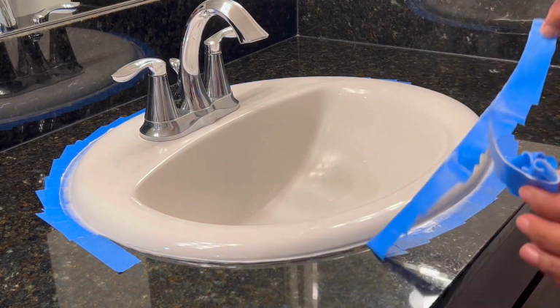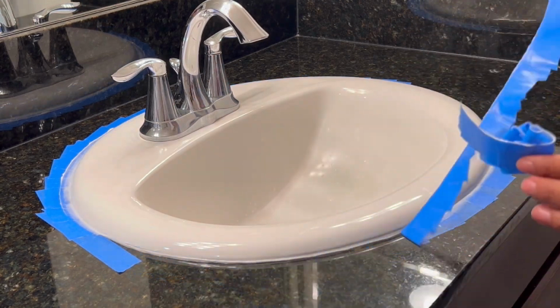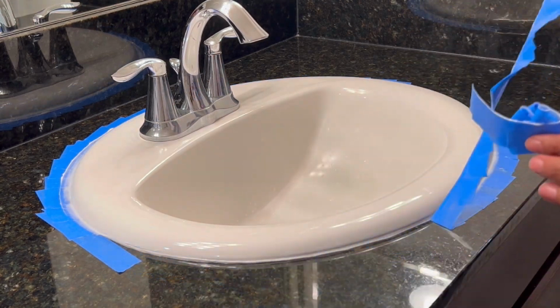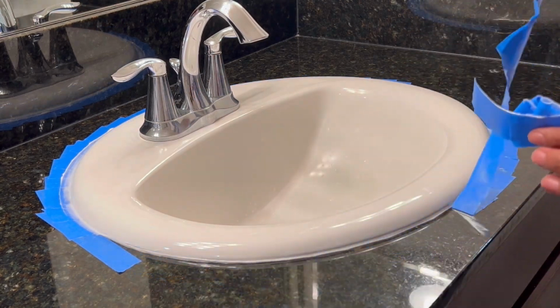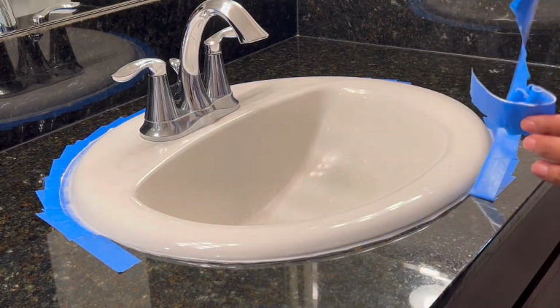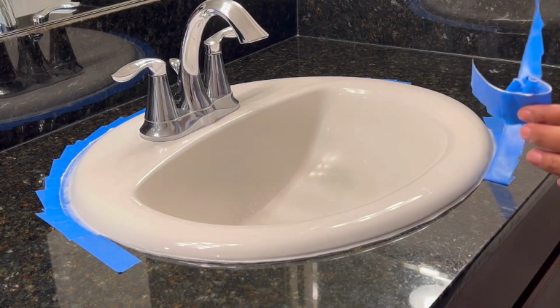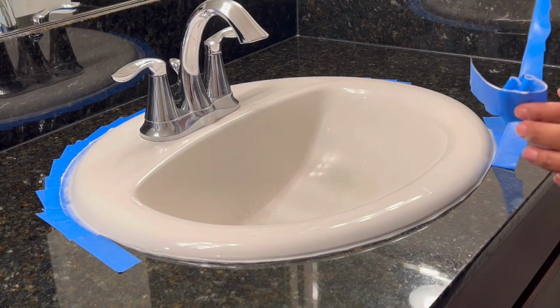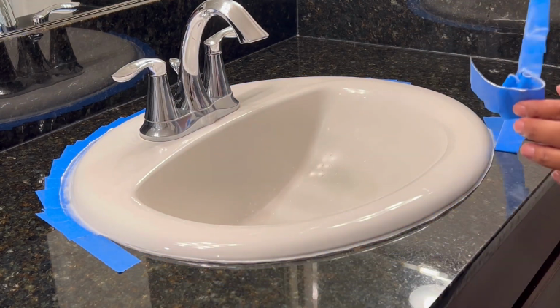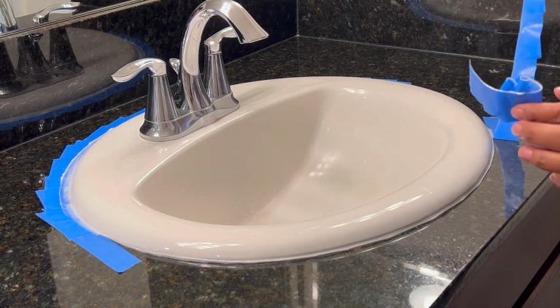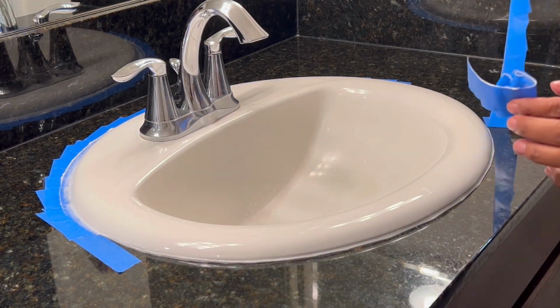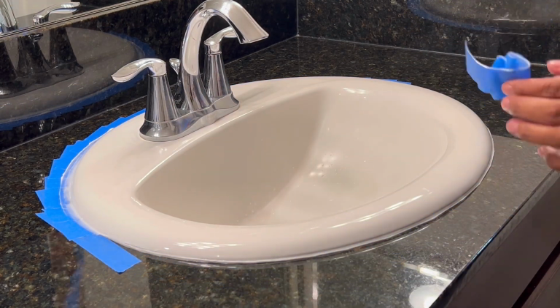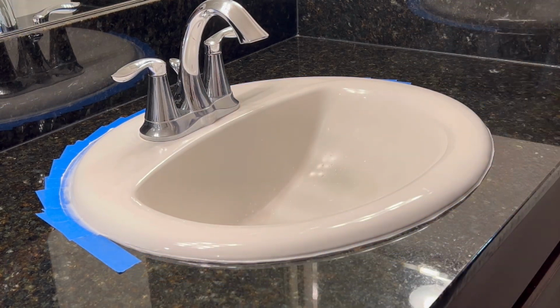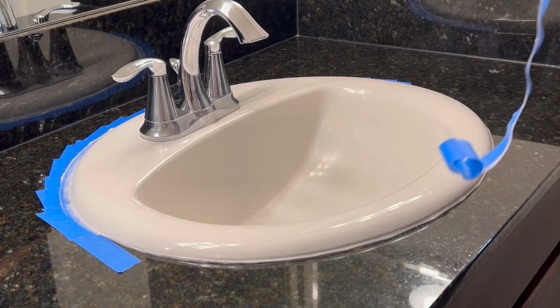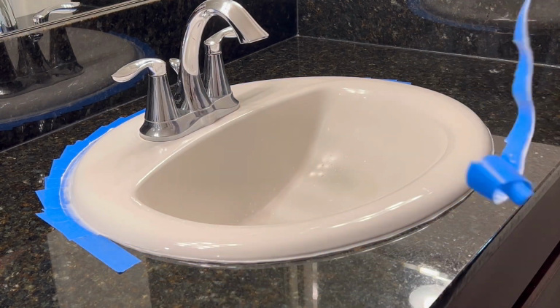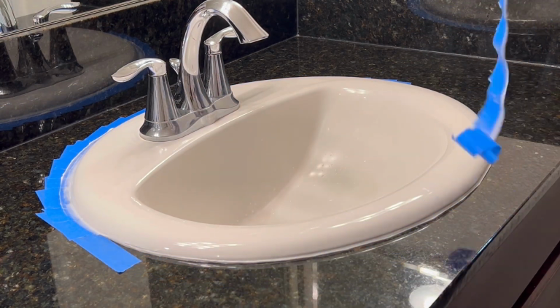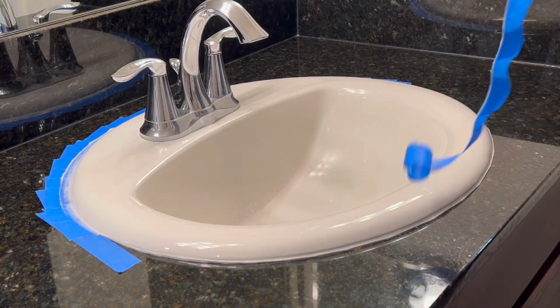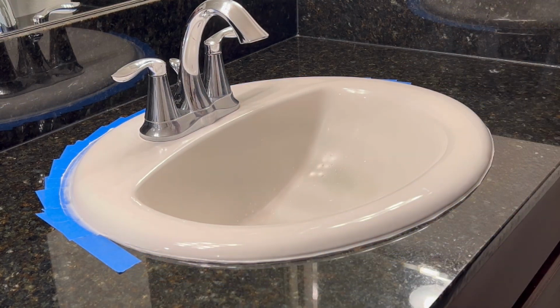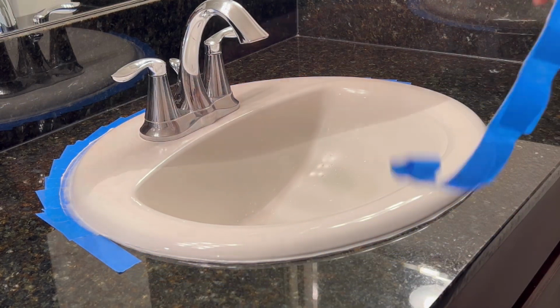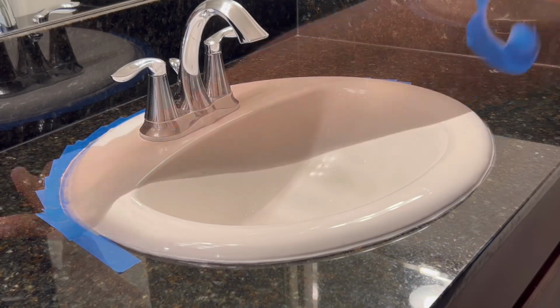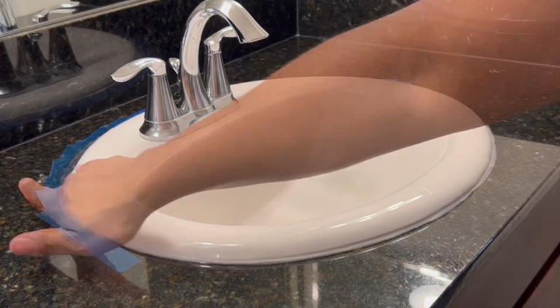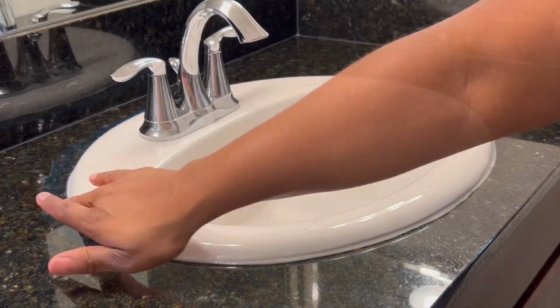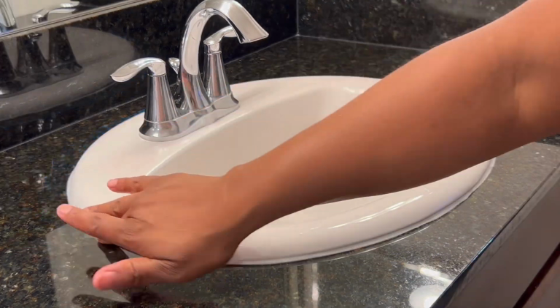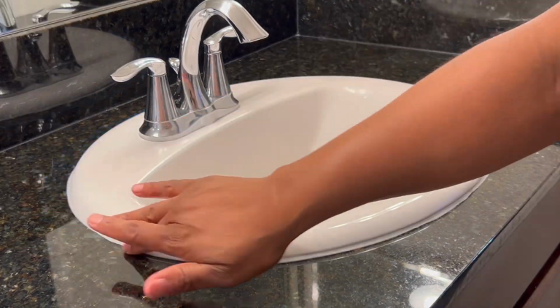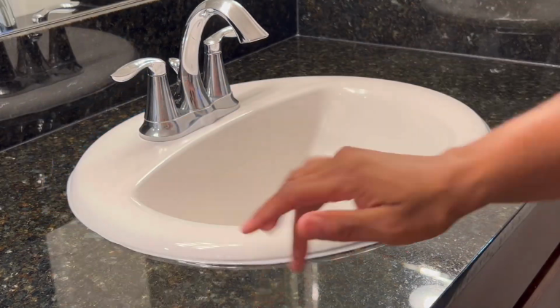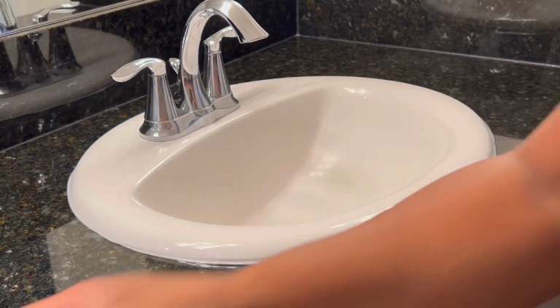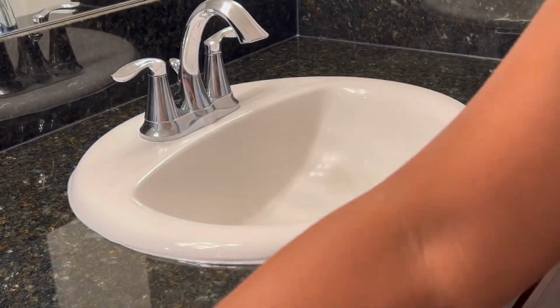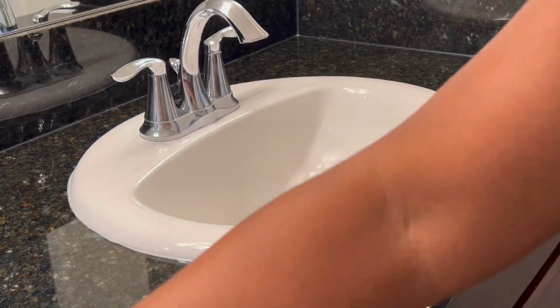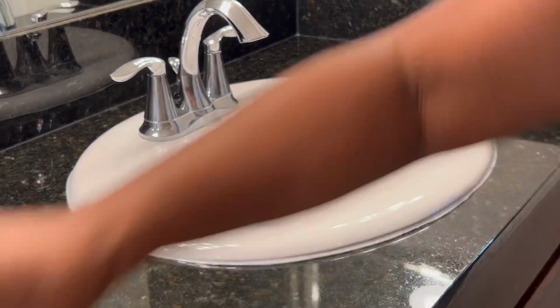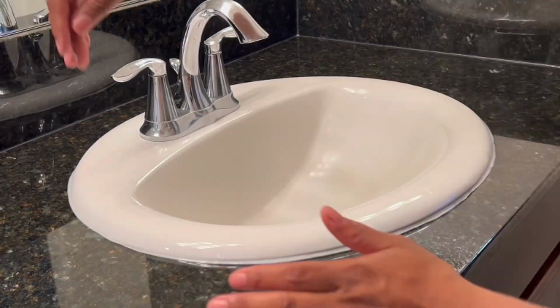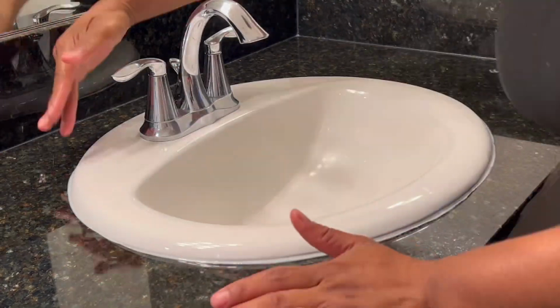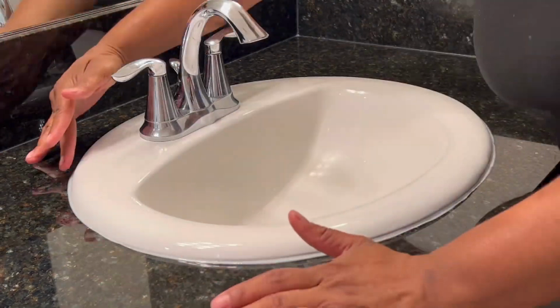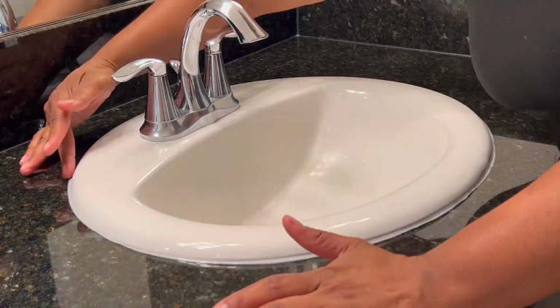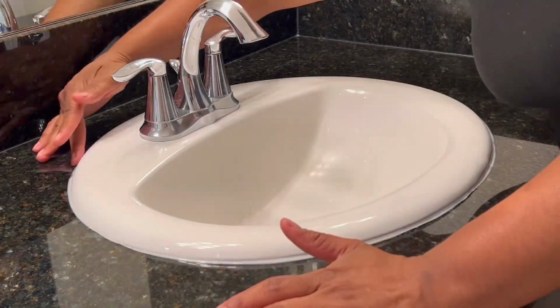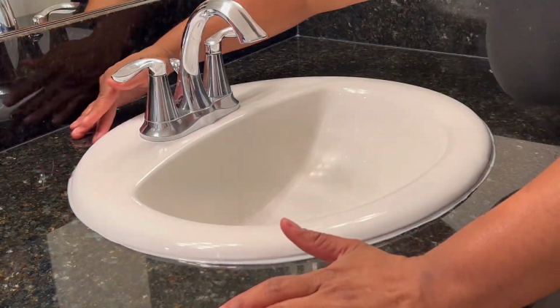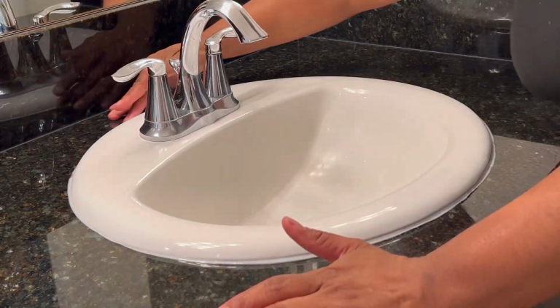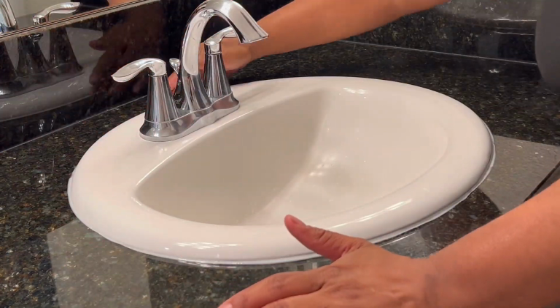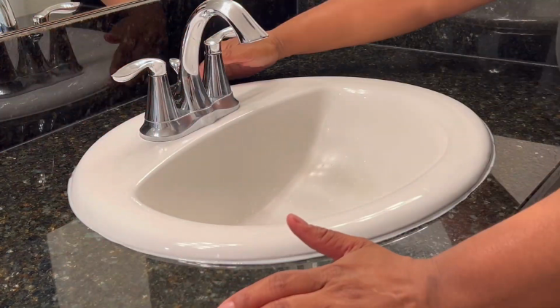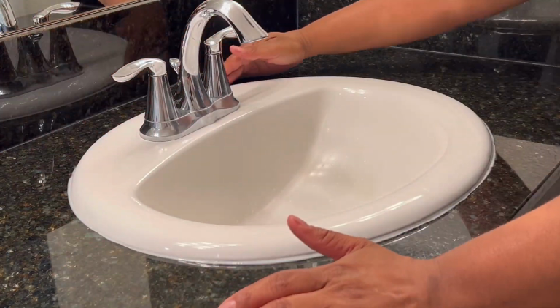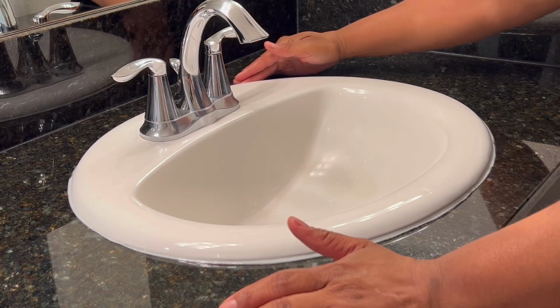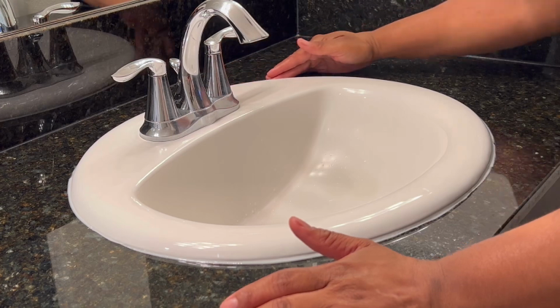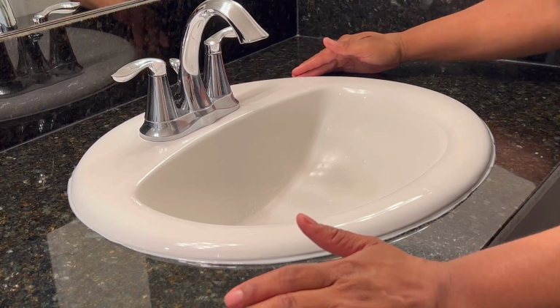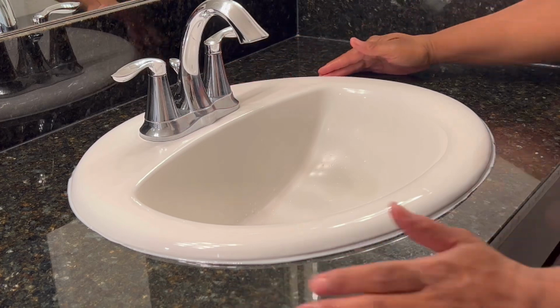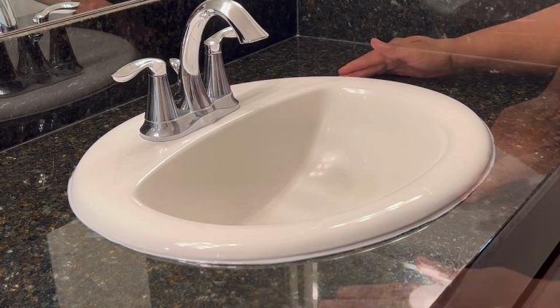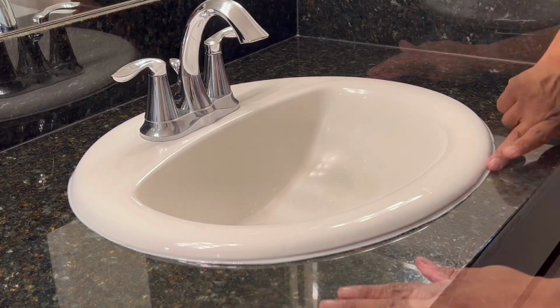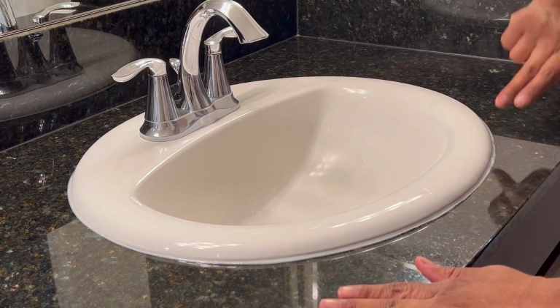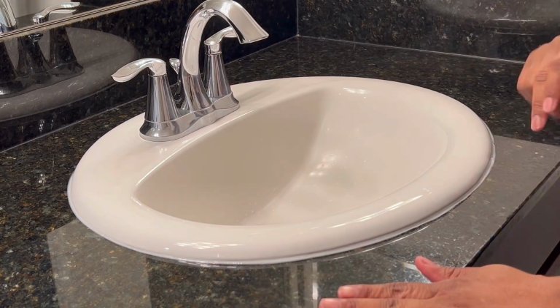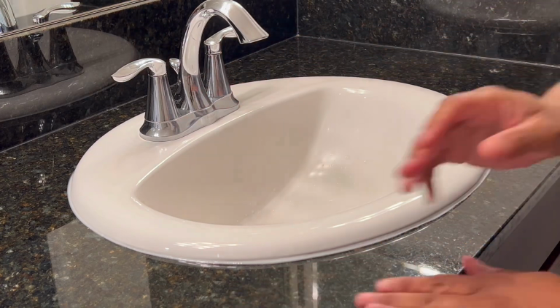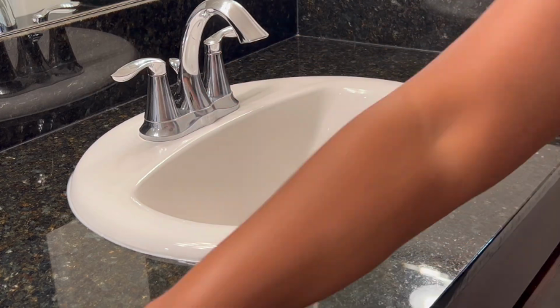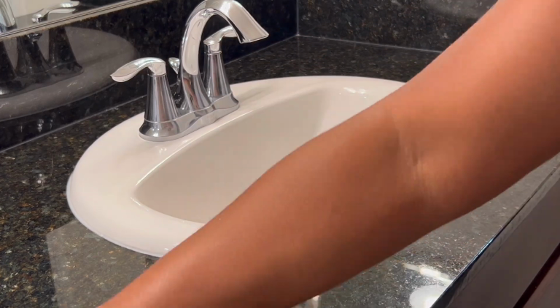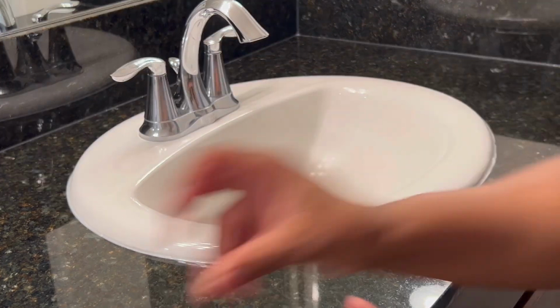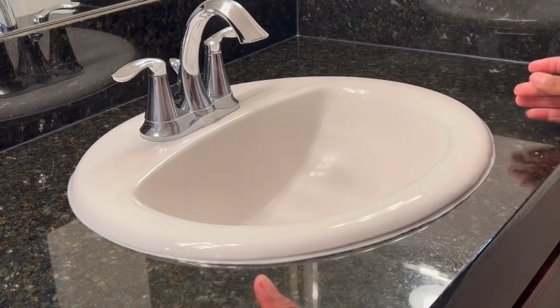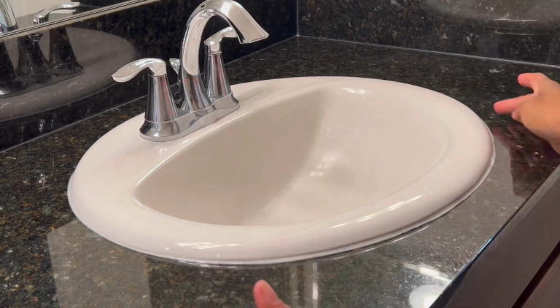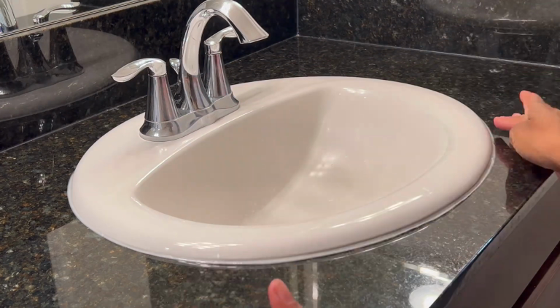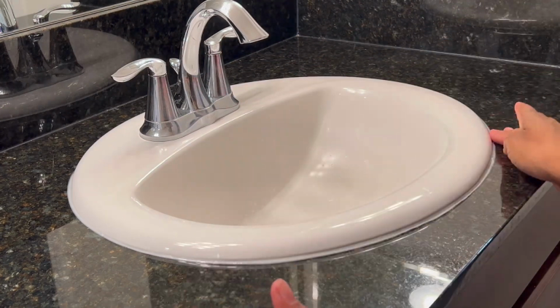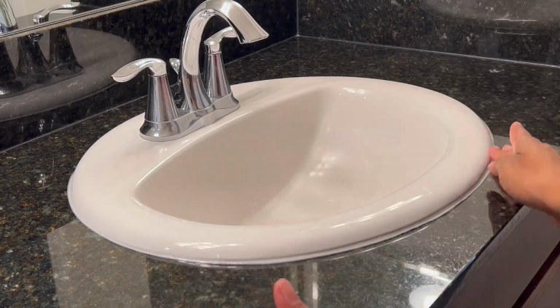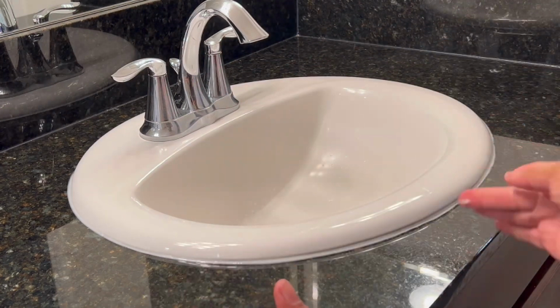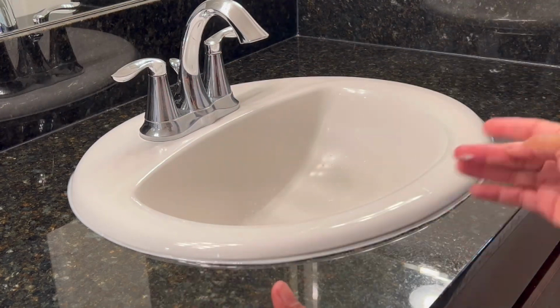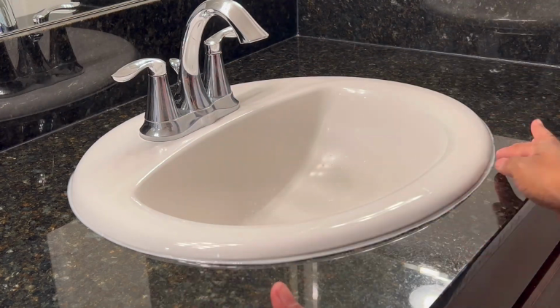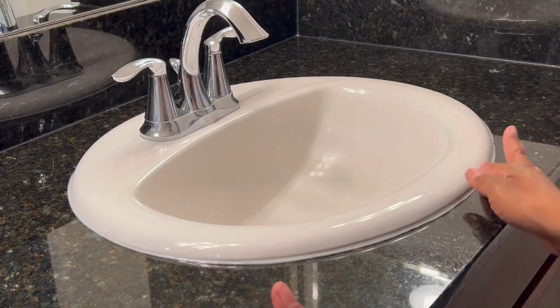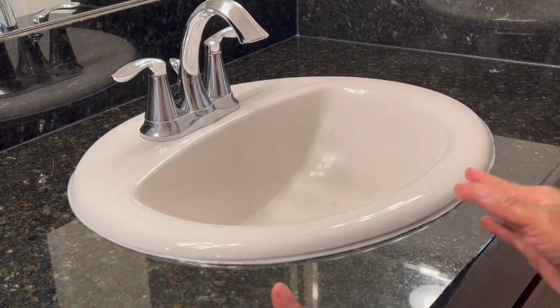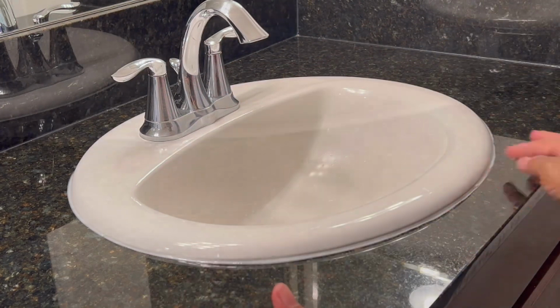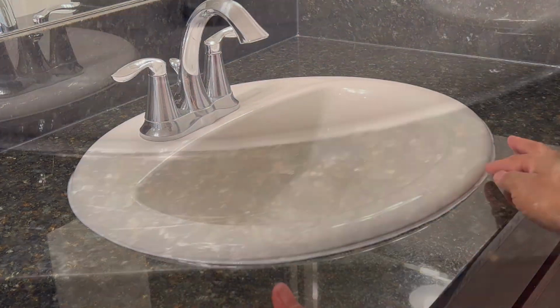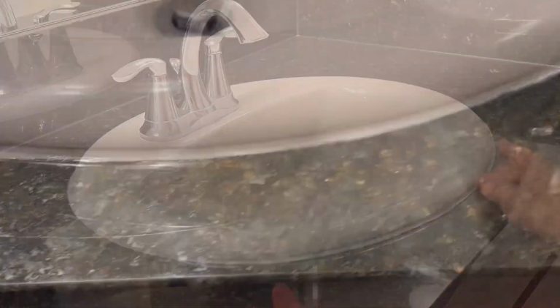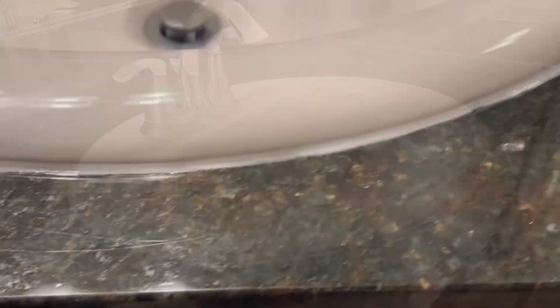After removing all the tape, I go over it one more time with my finger just to smooth it out even more.